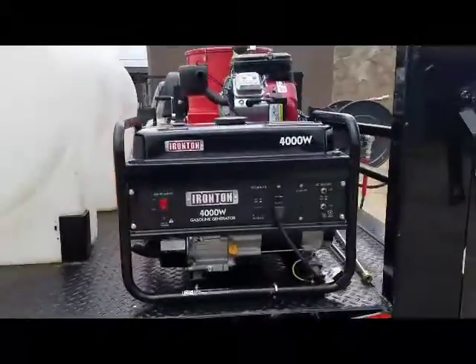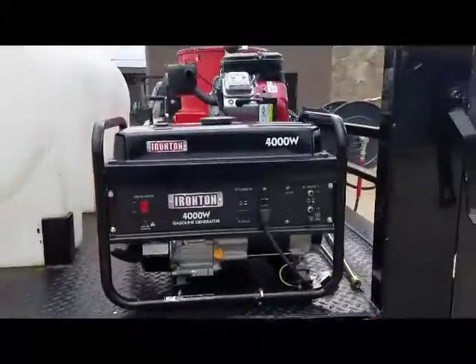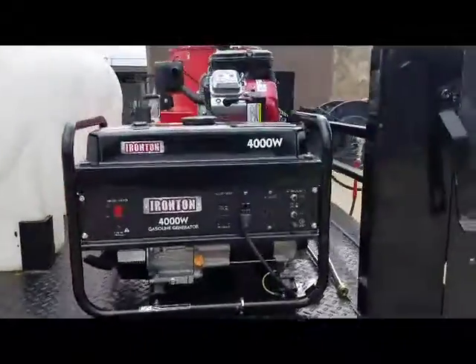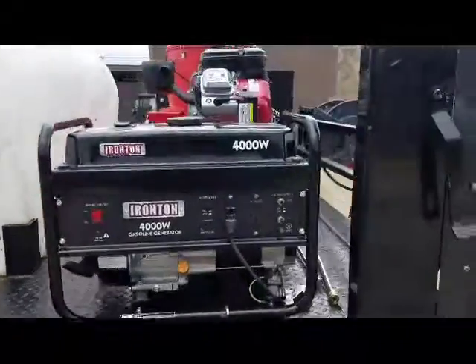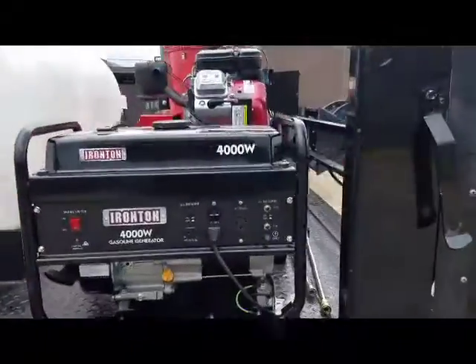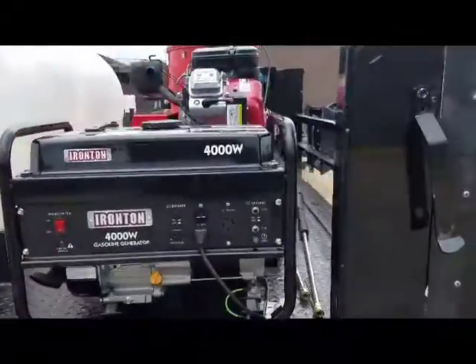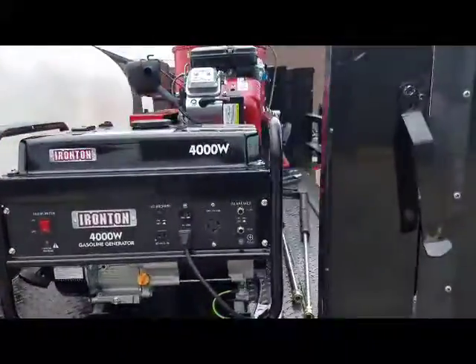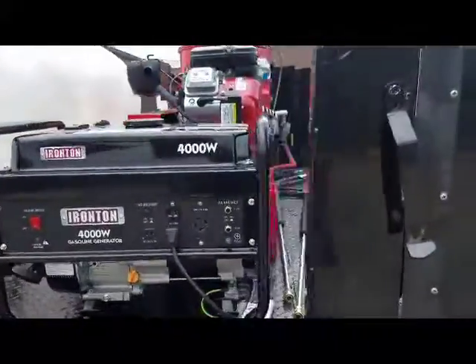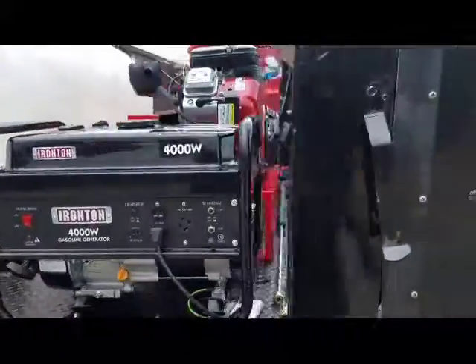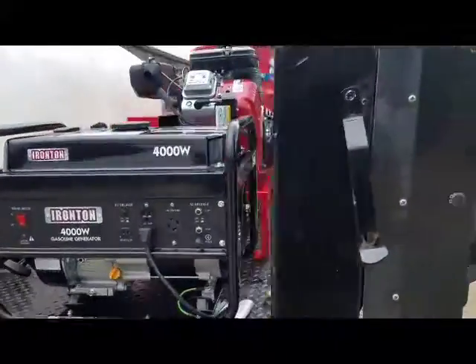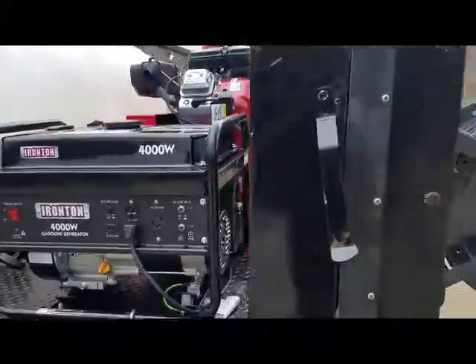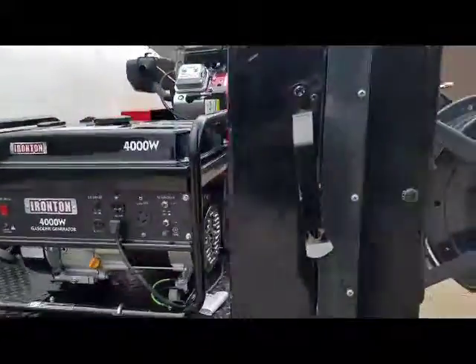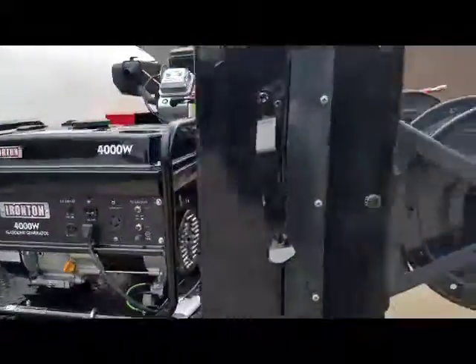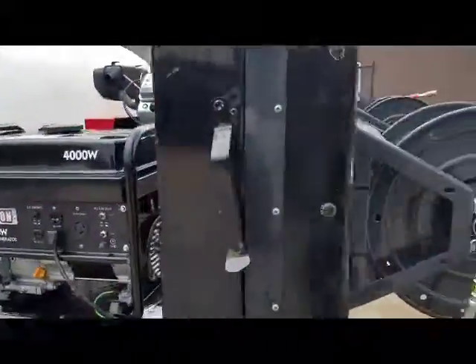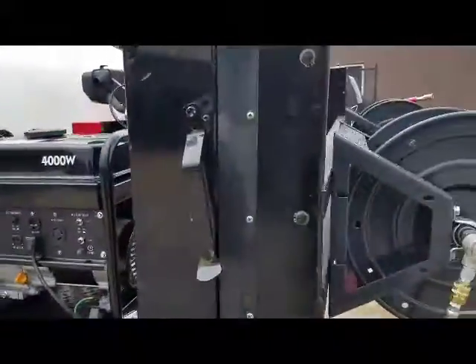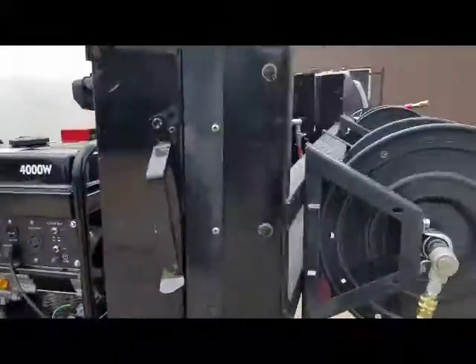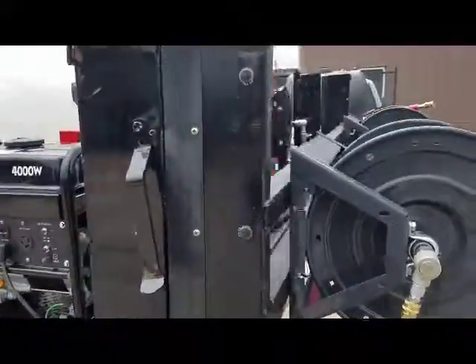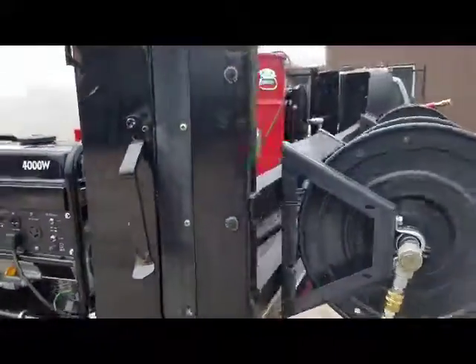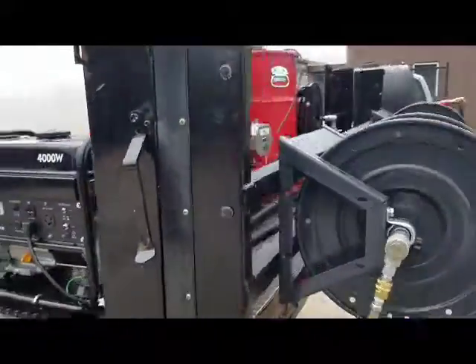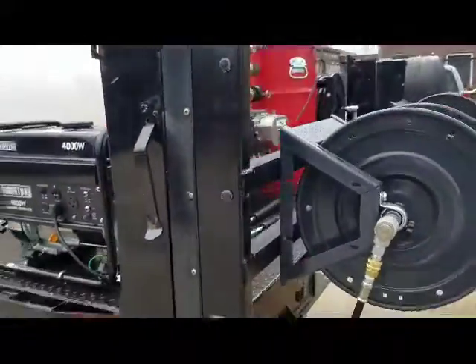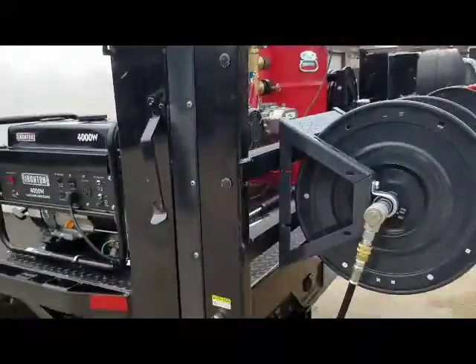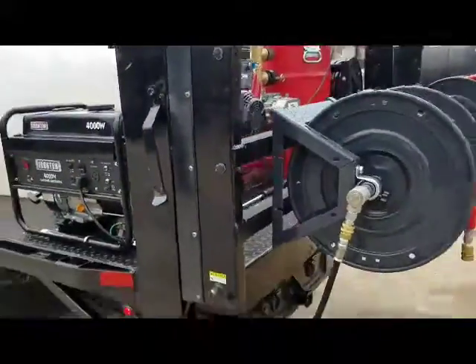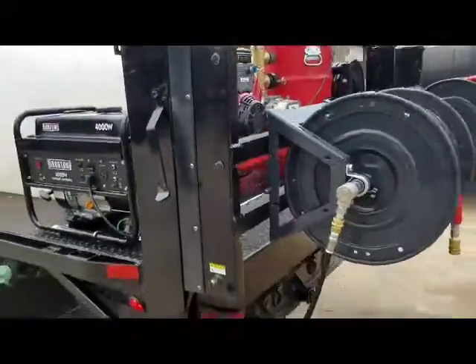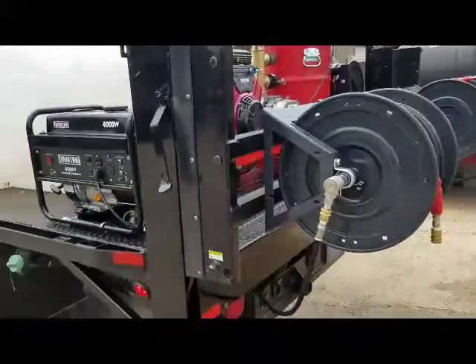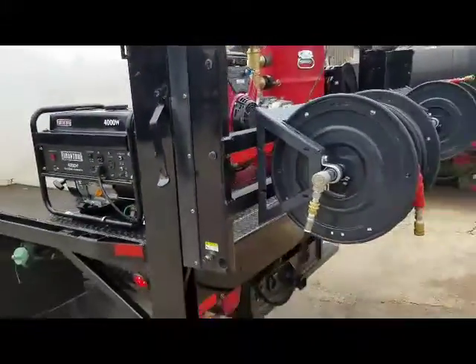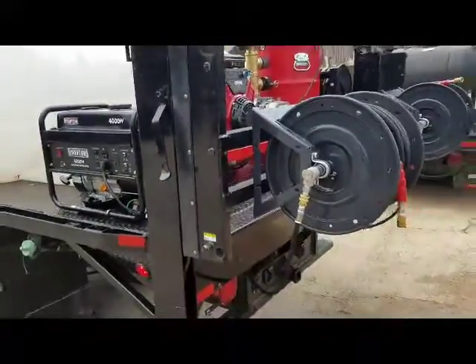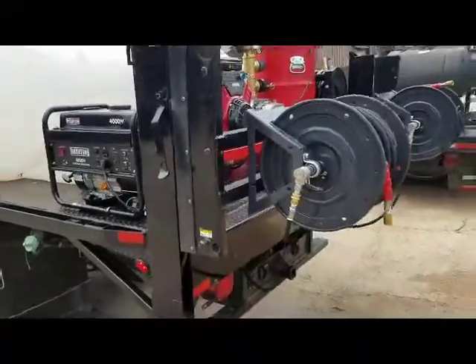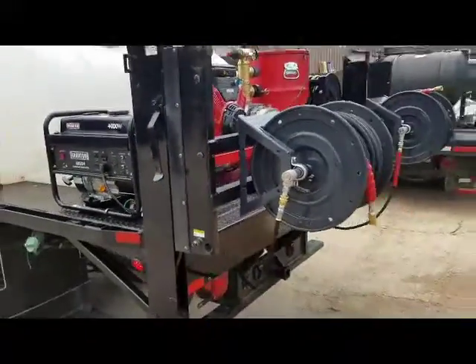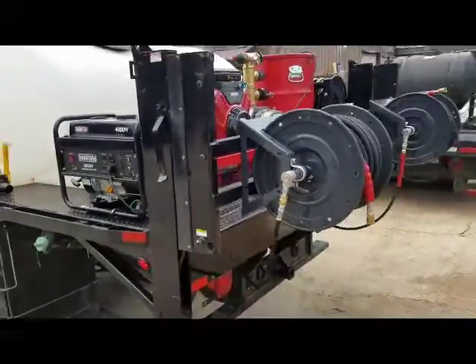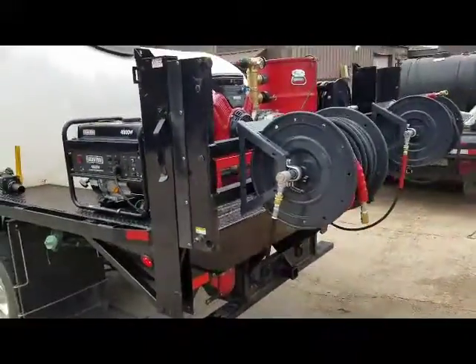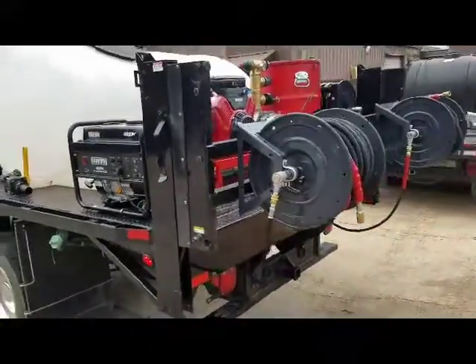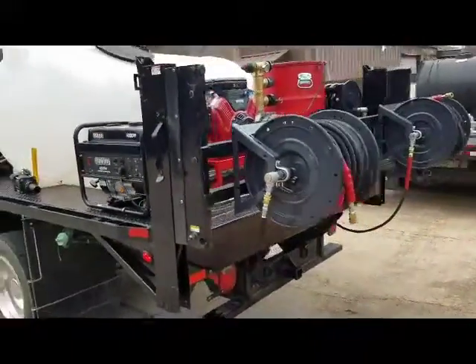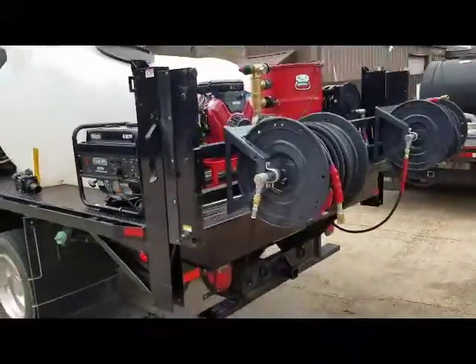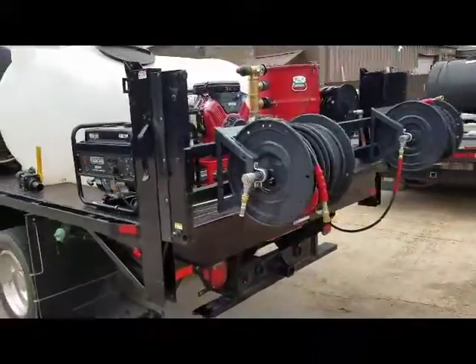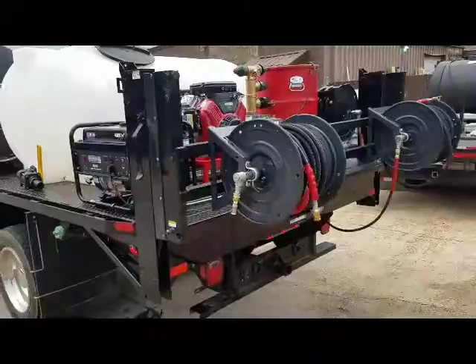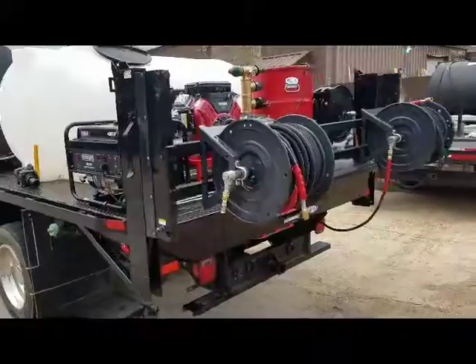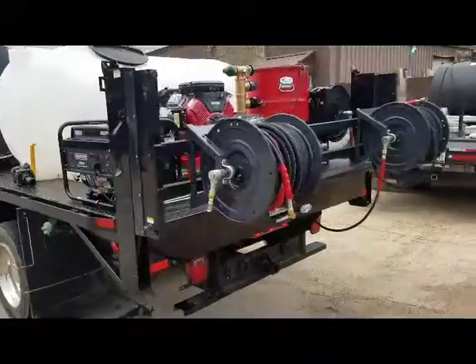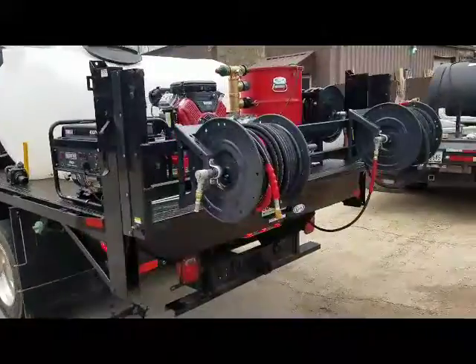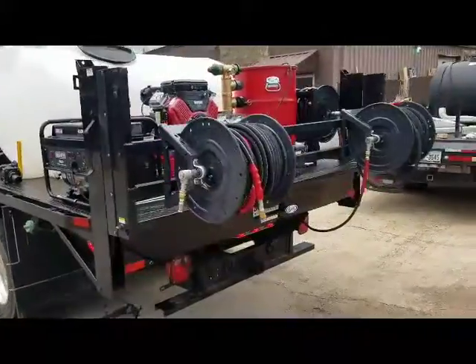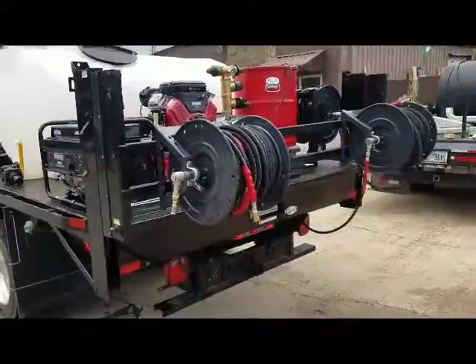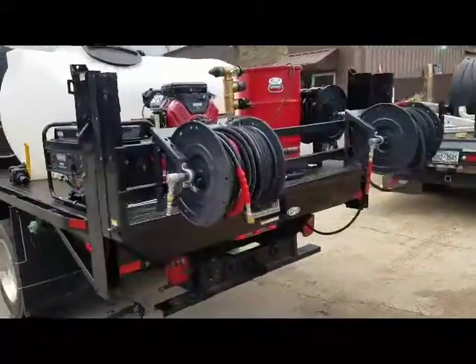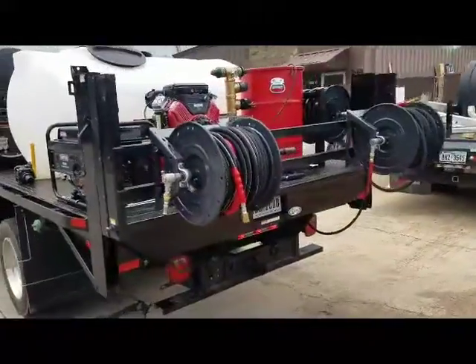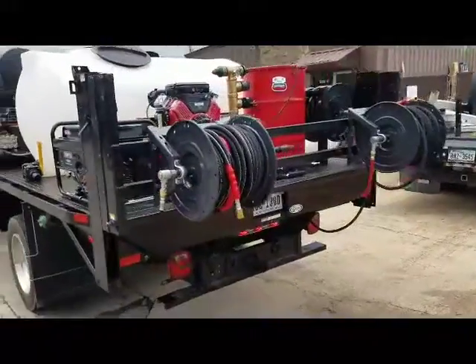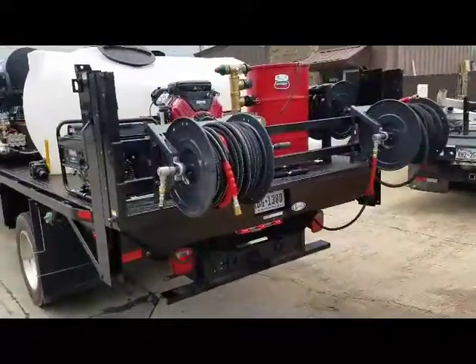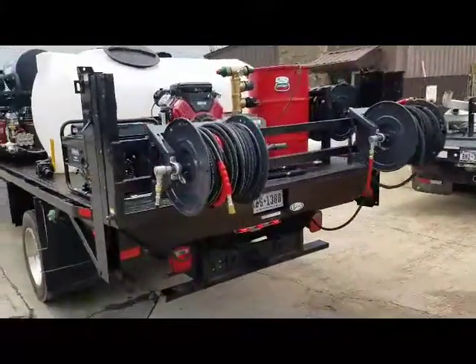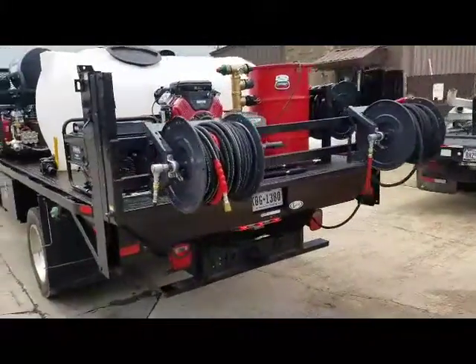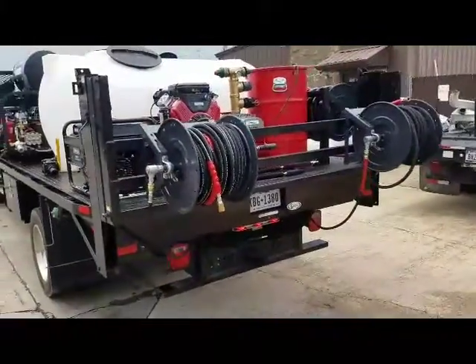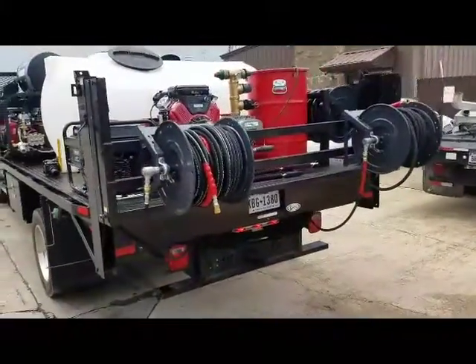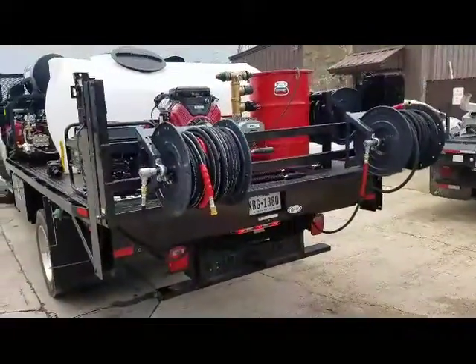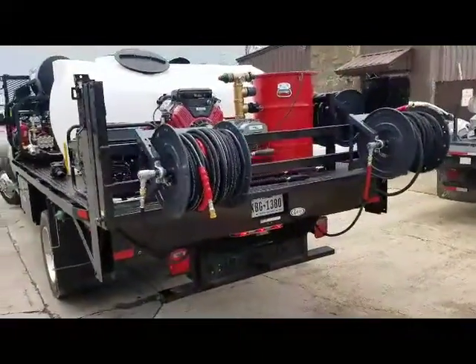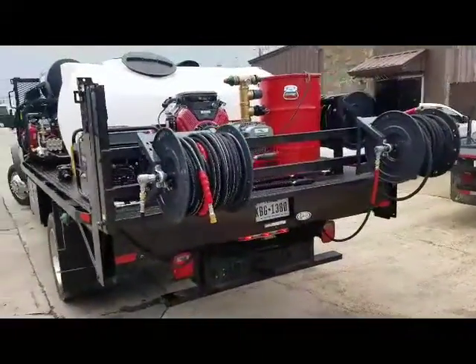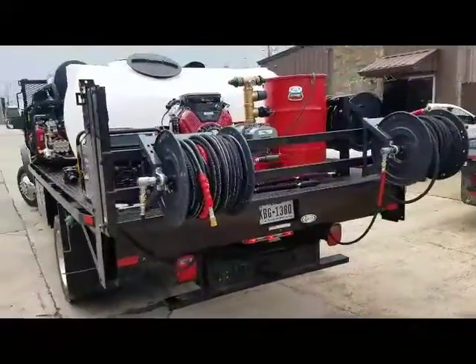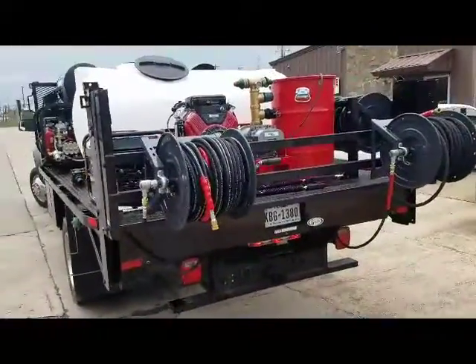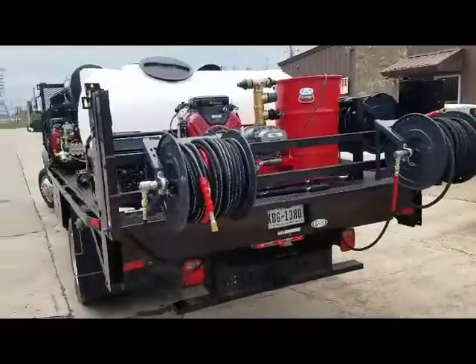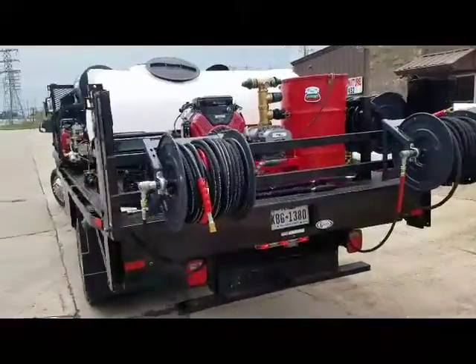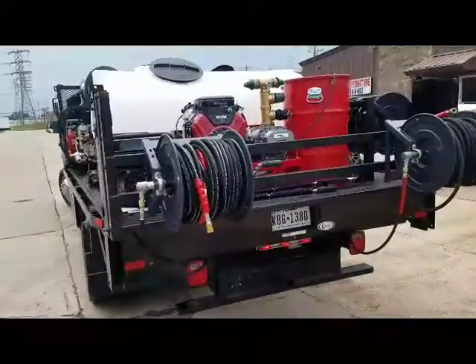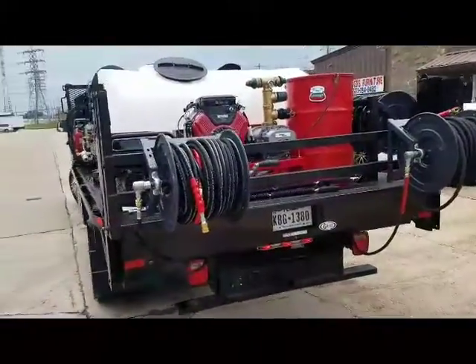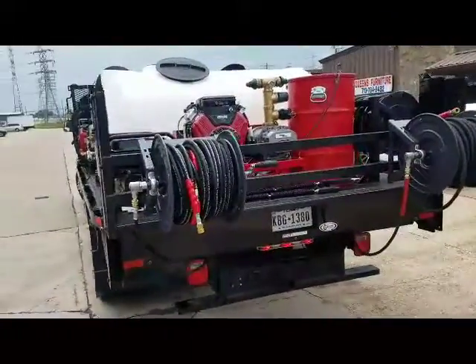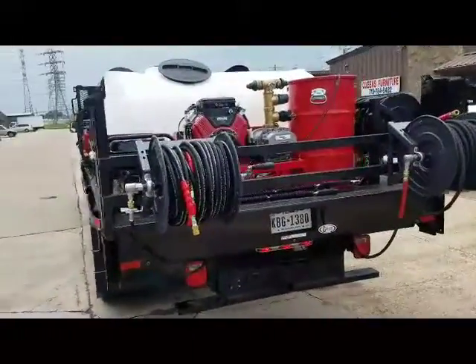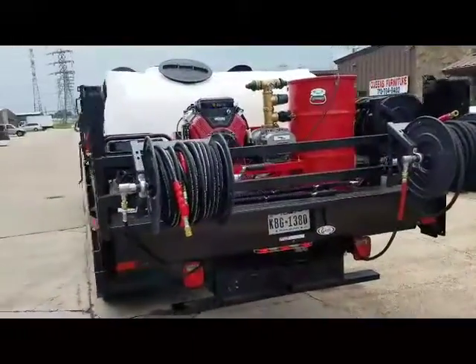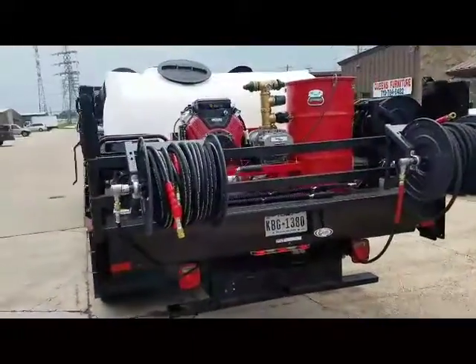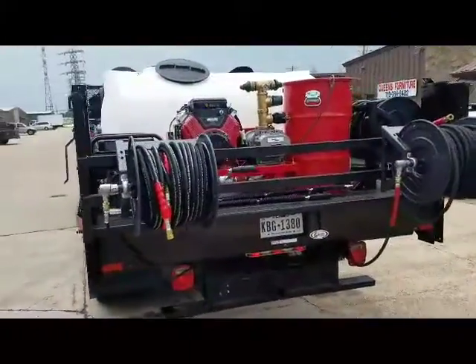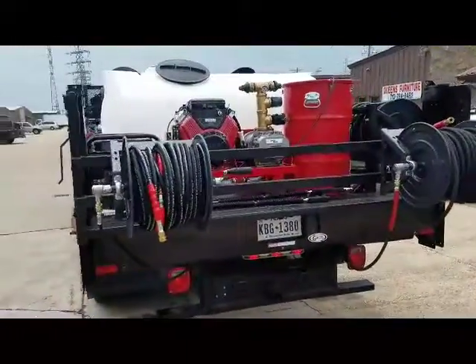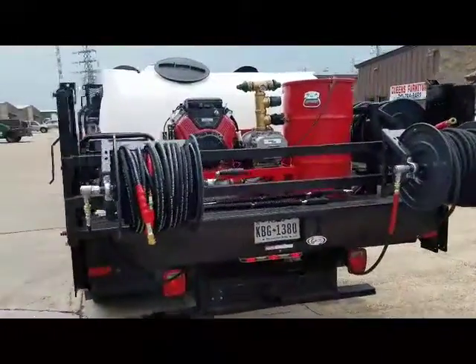Got your generator. Back away a little bit, you can see your hose reels. Your vacuum system.